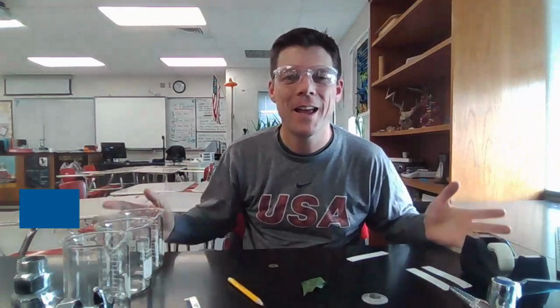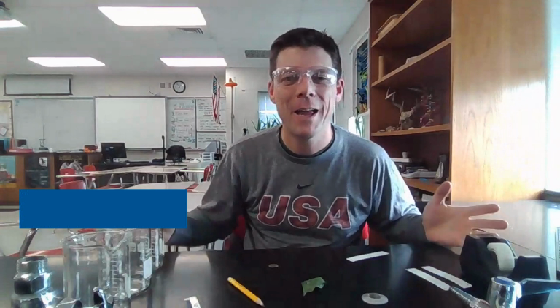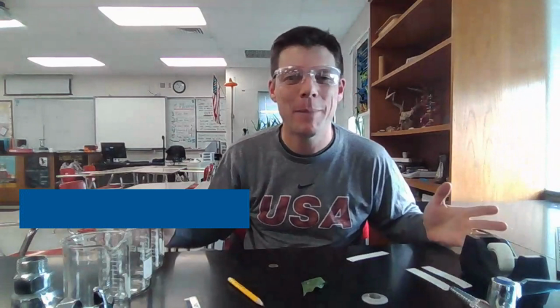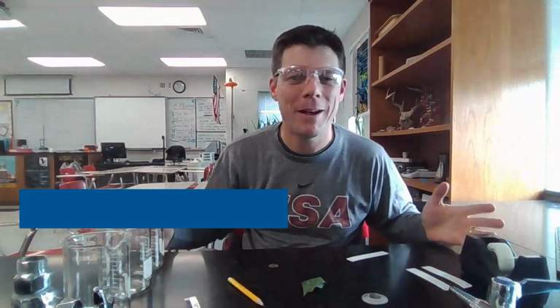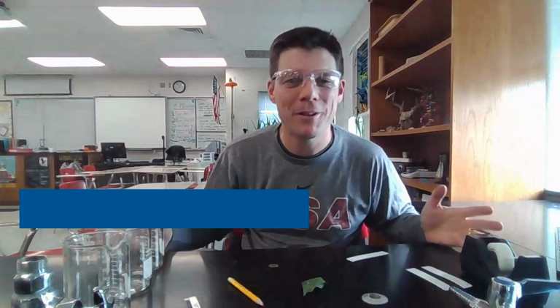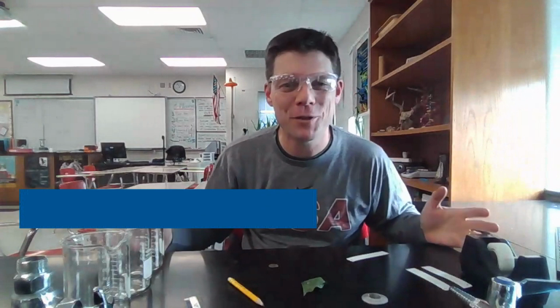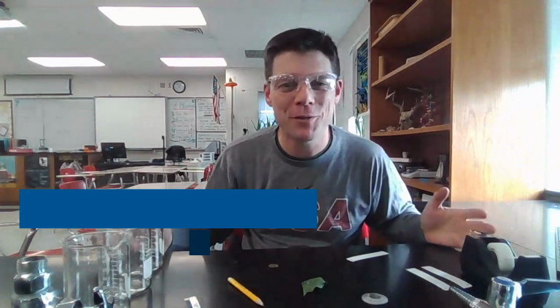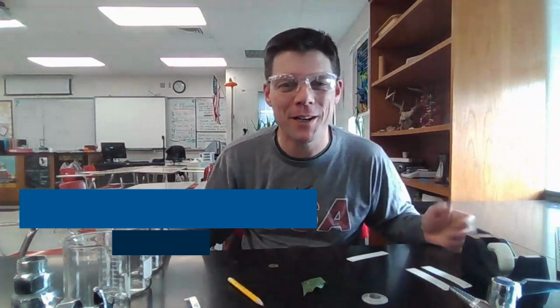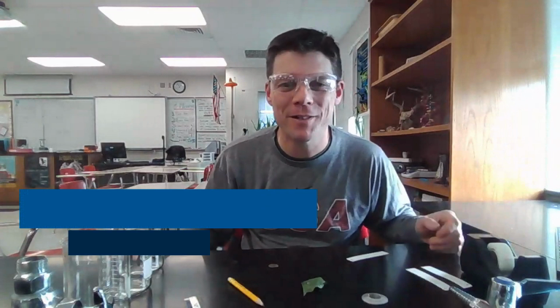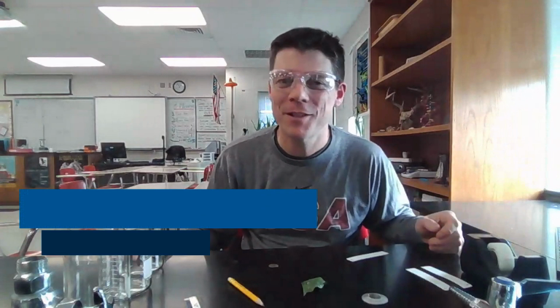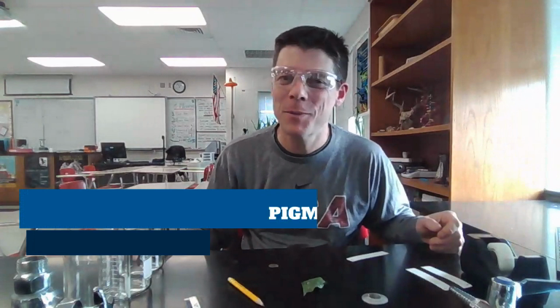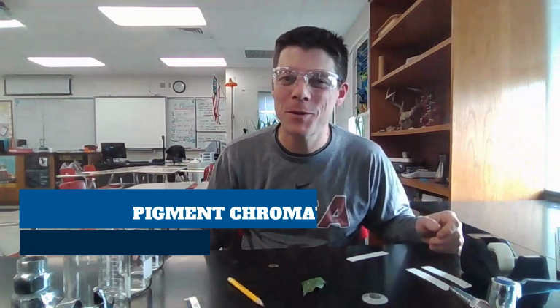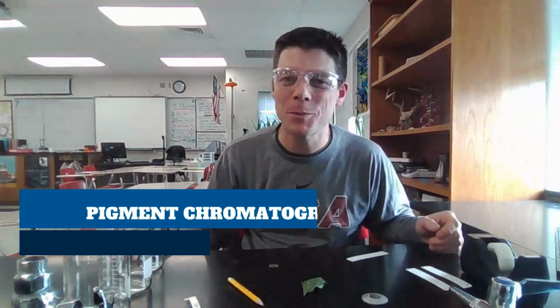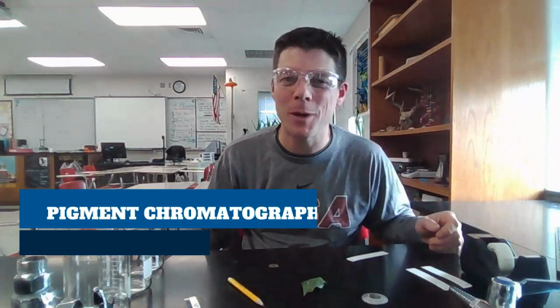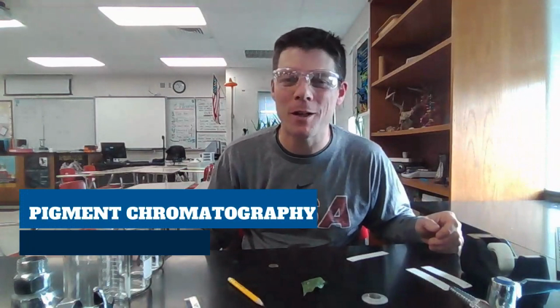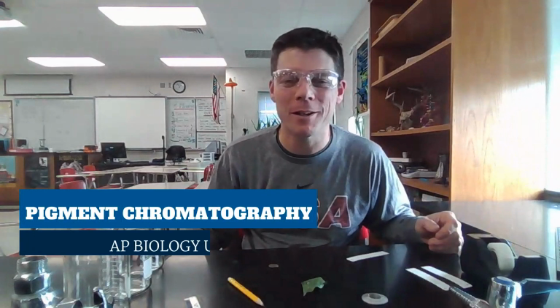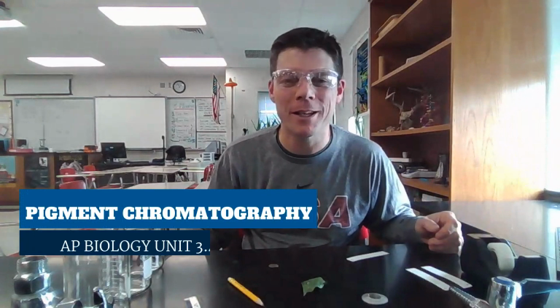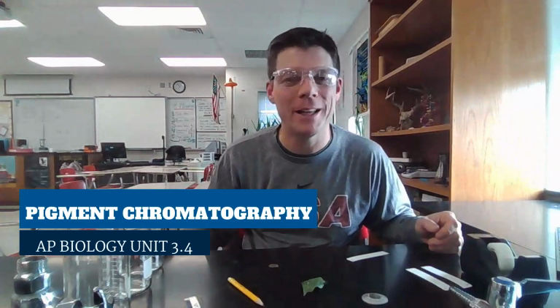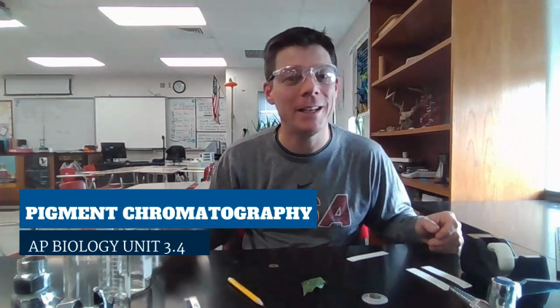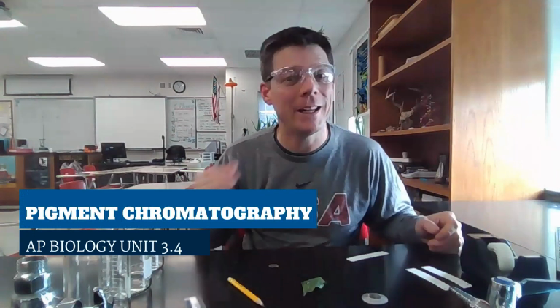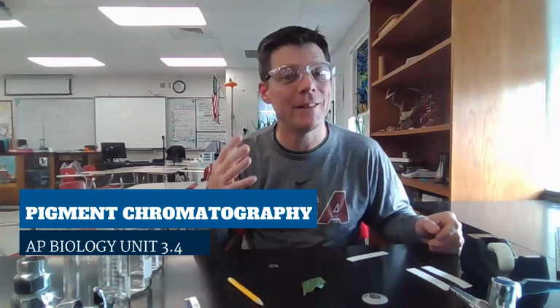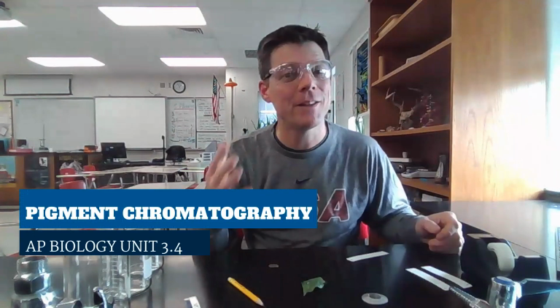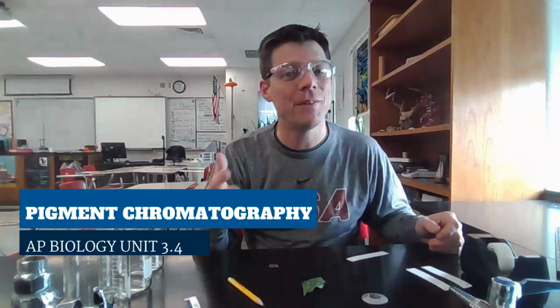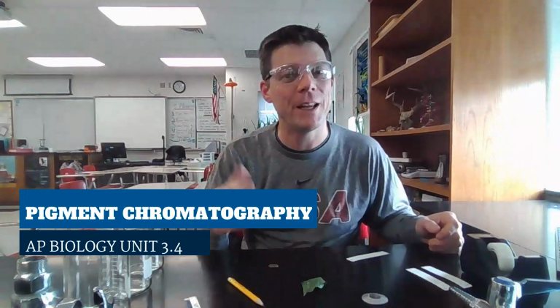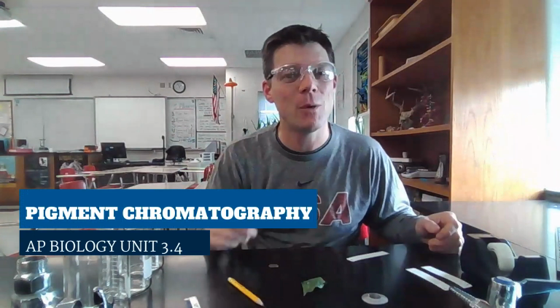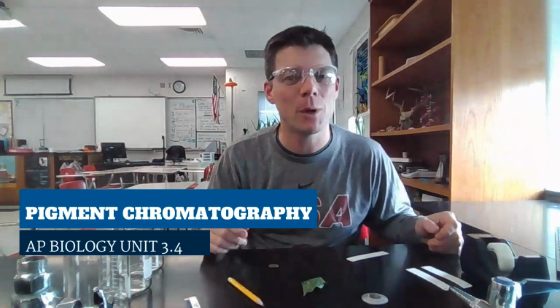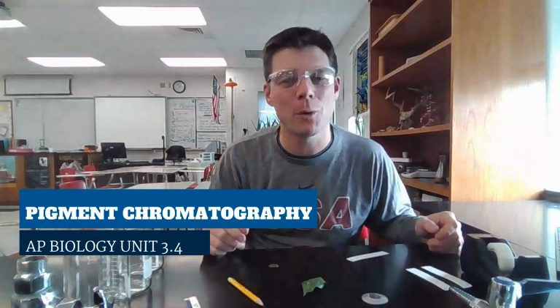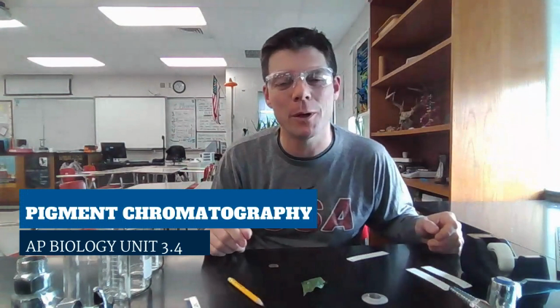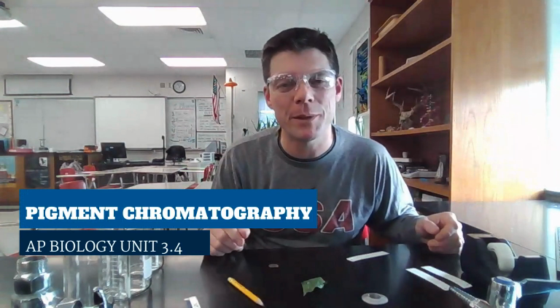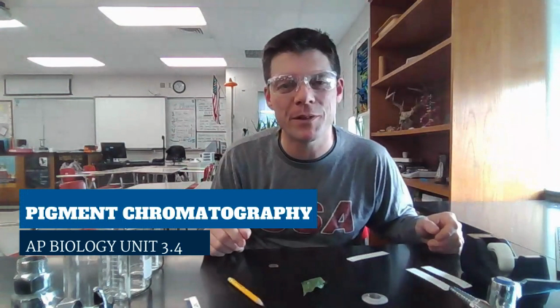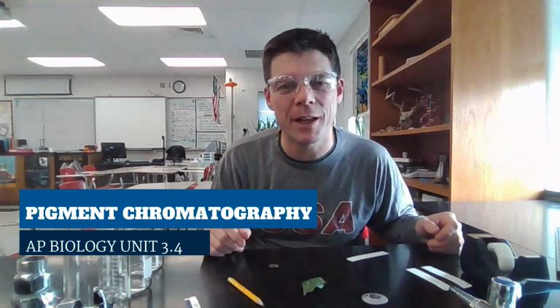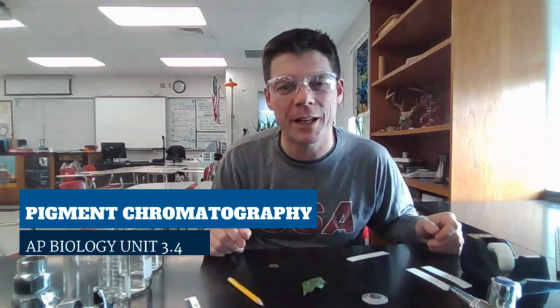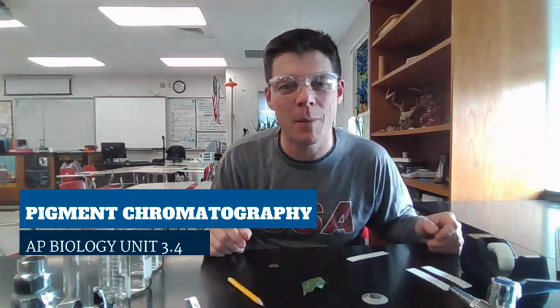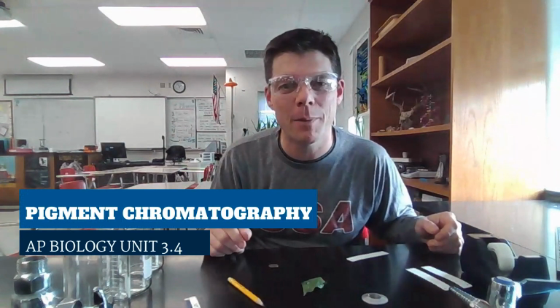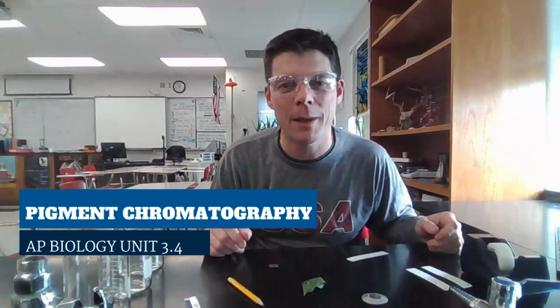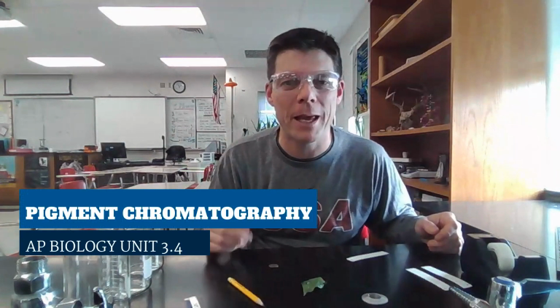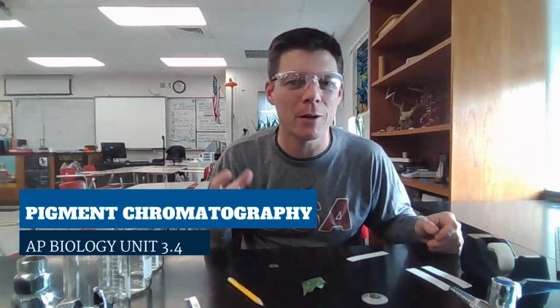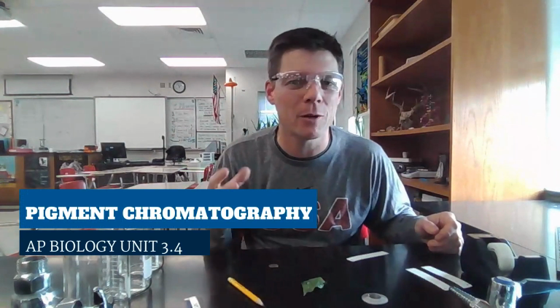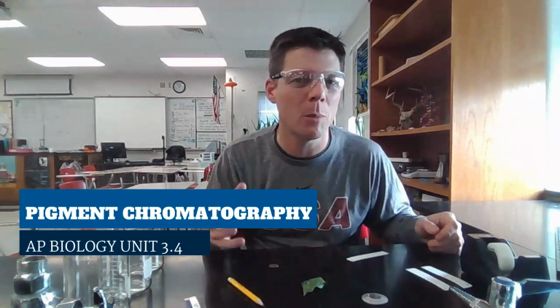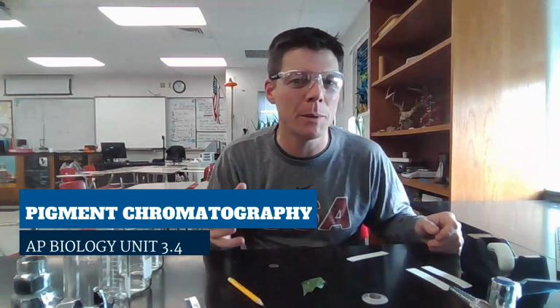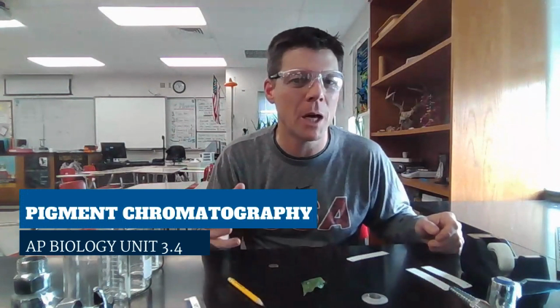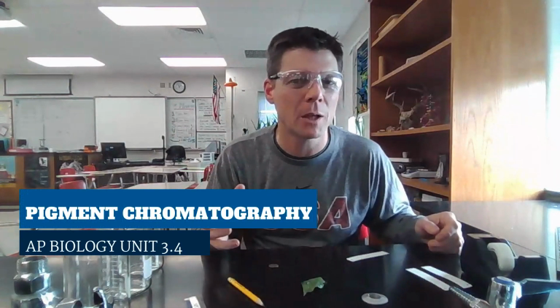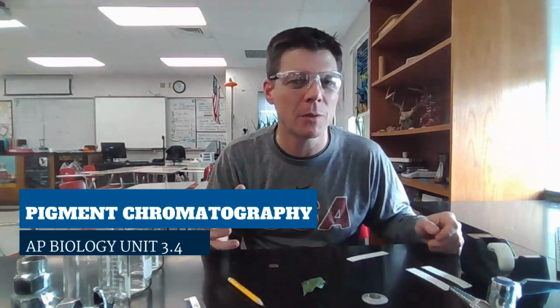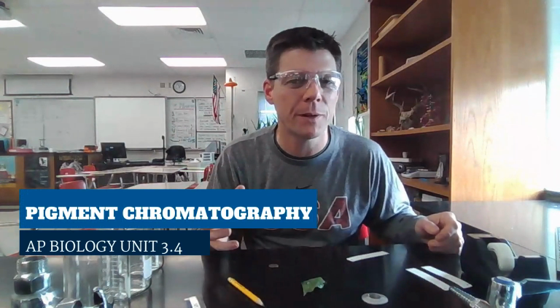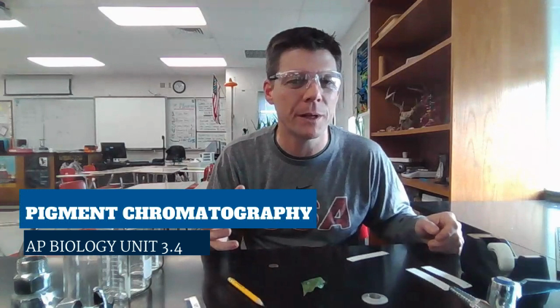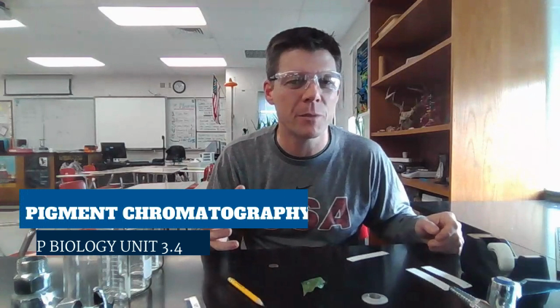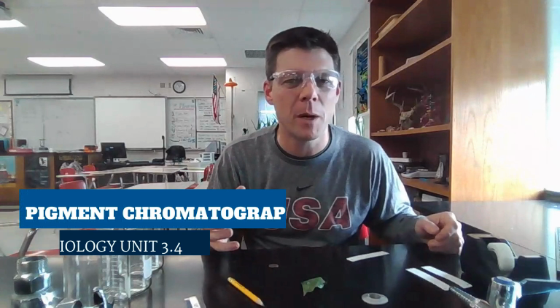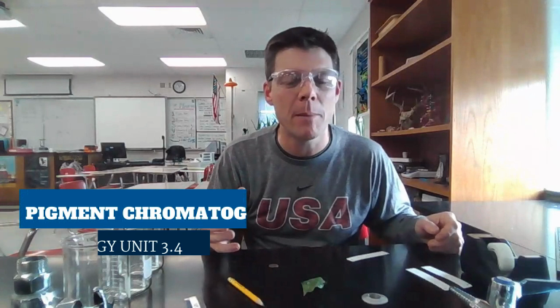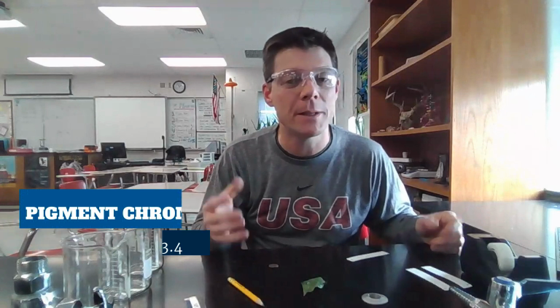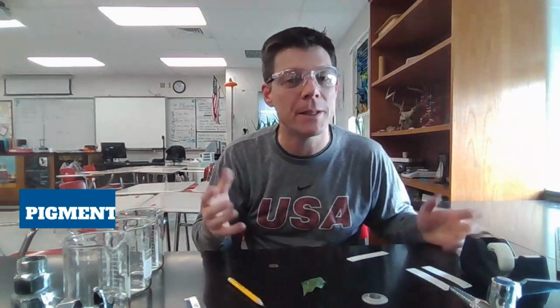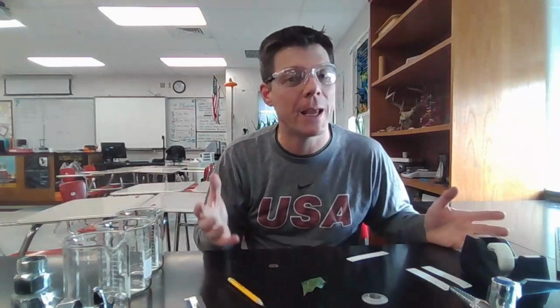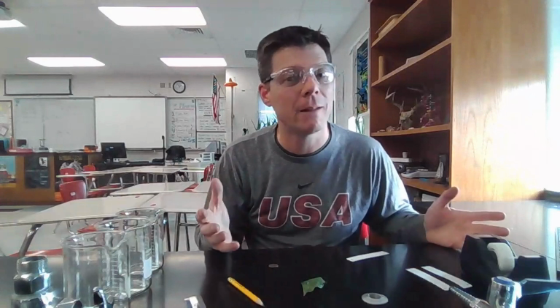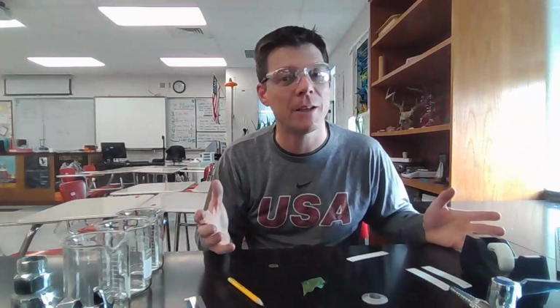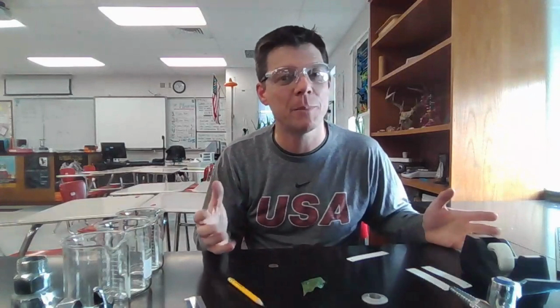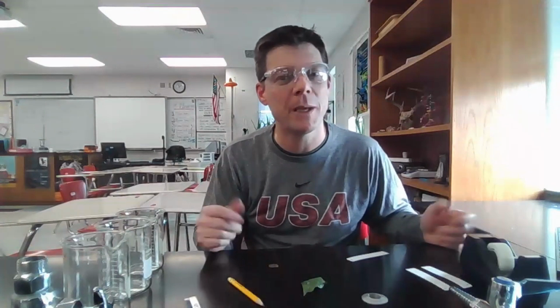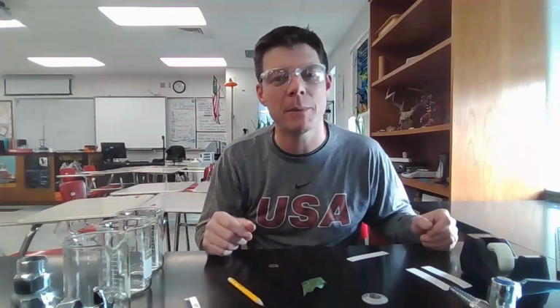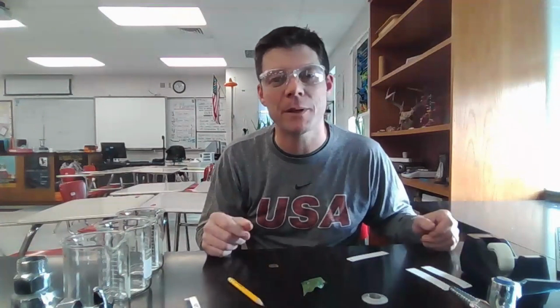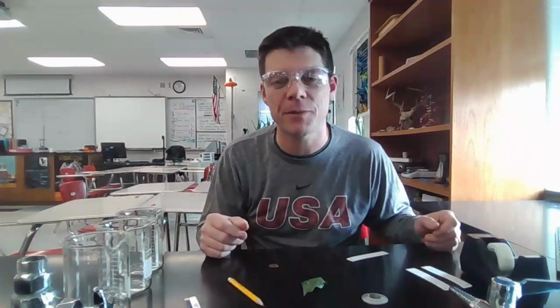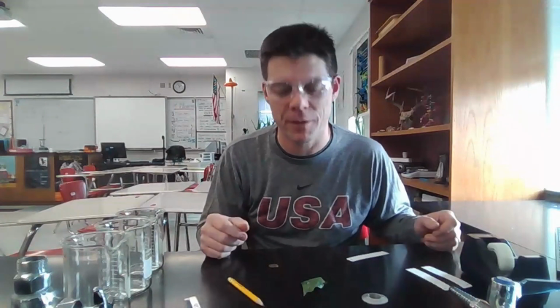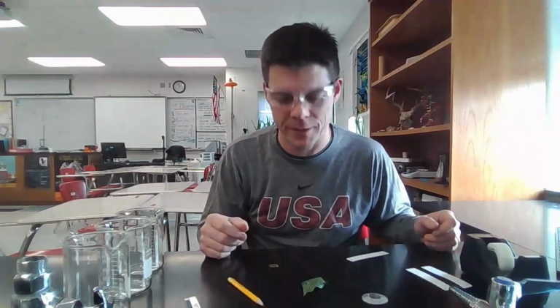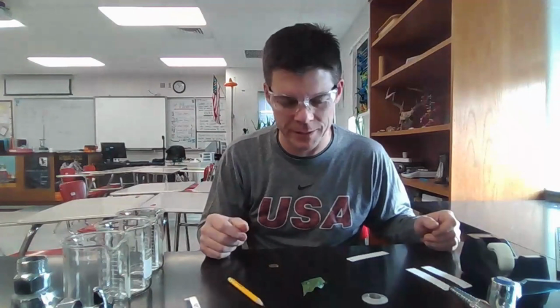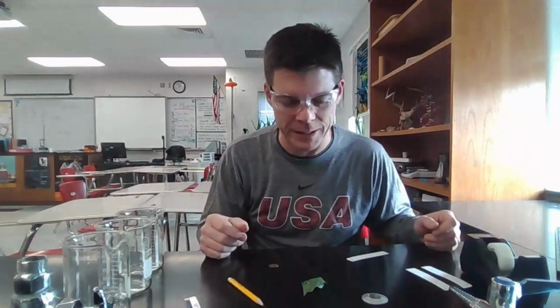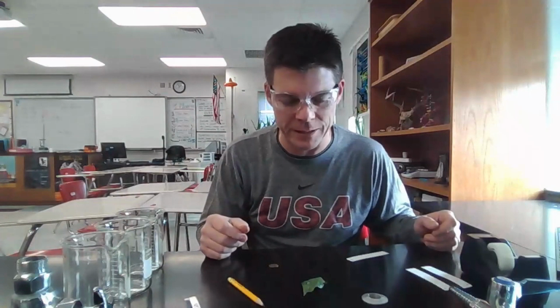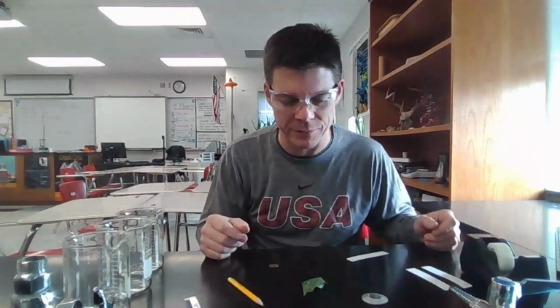Hey, biology friends. It's Mr. Pauler again. In this video, we're going to be setting up a chromatography experiment to analyze pigments found in leaves.